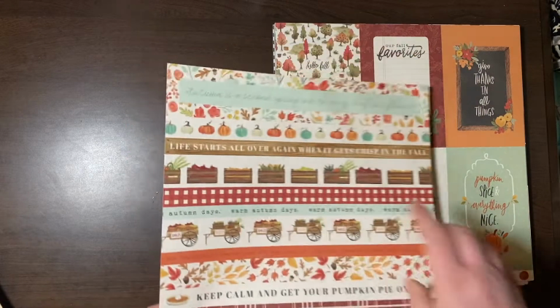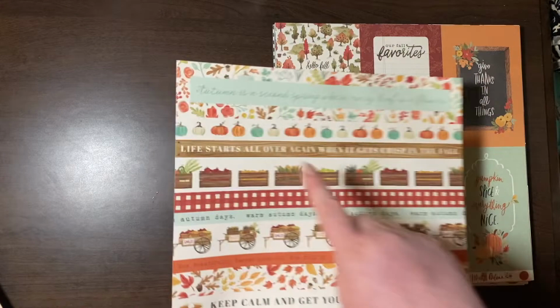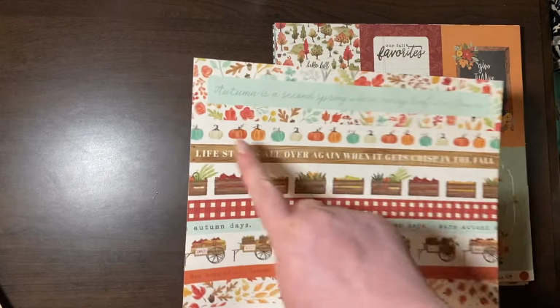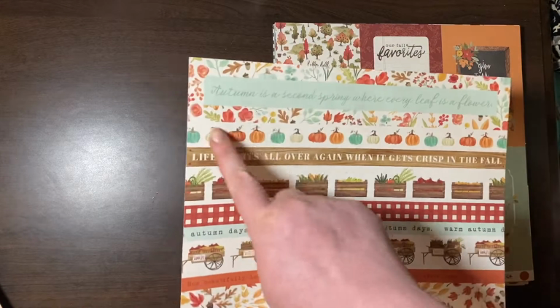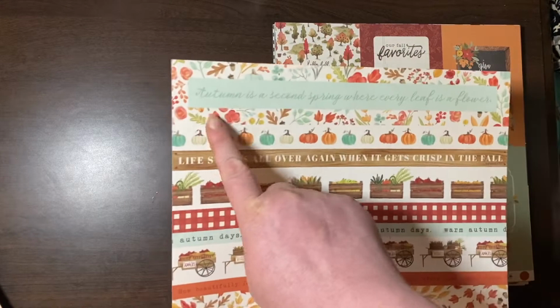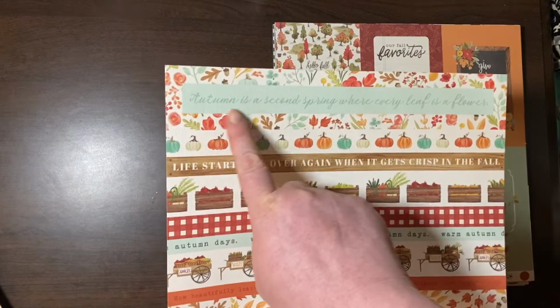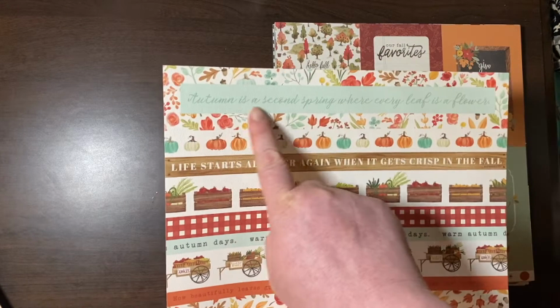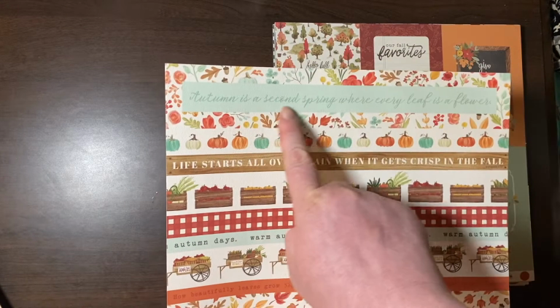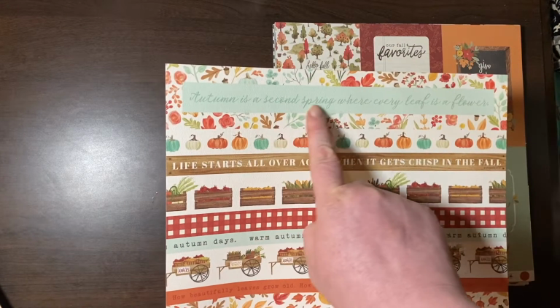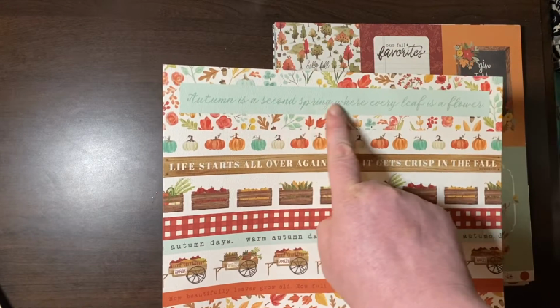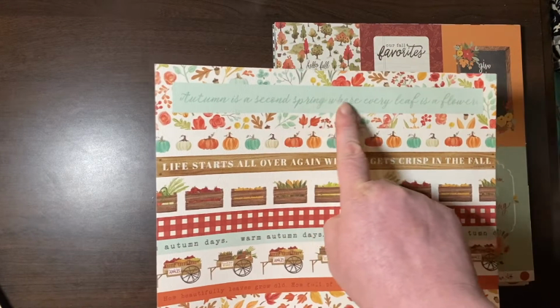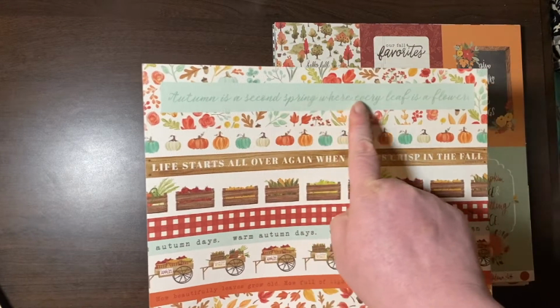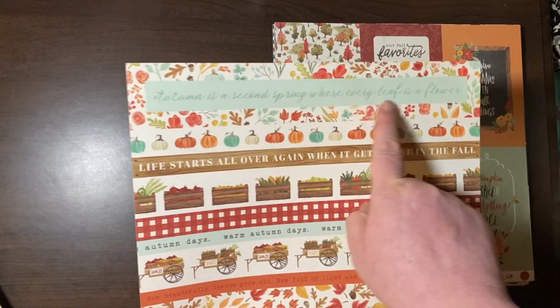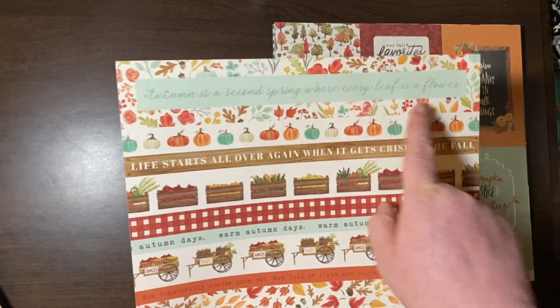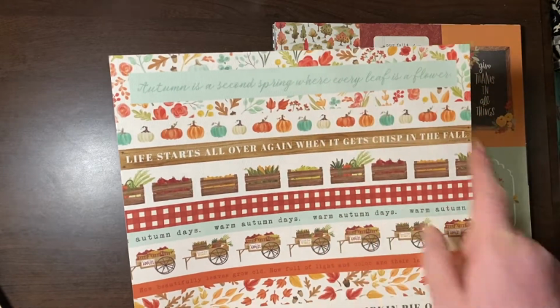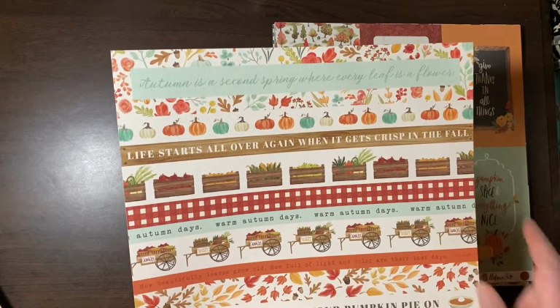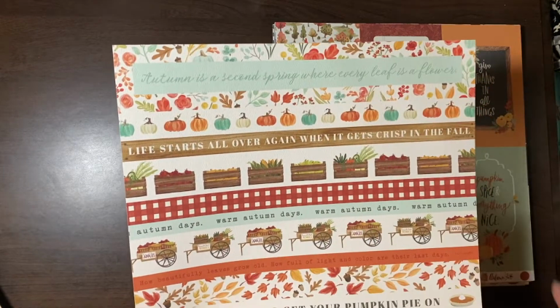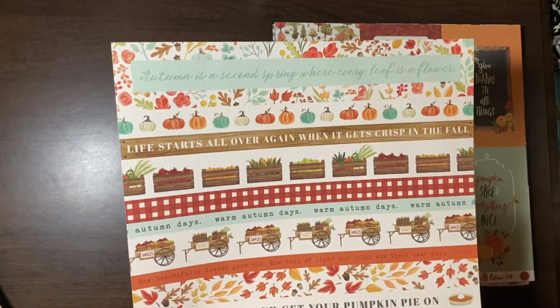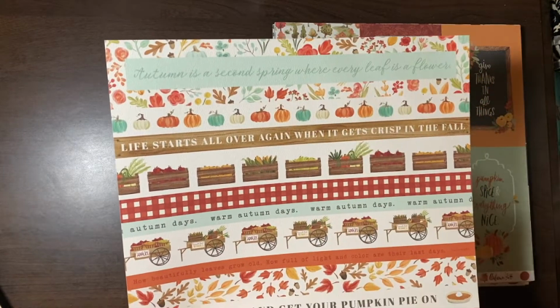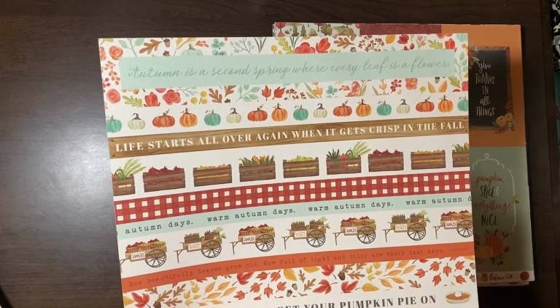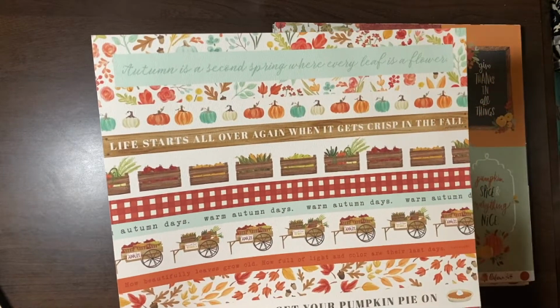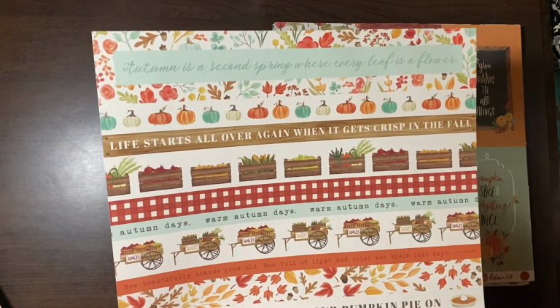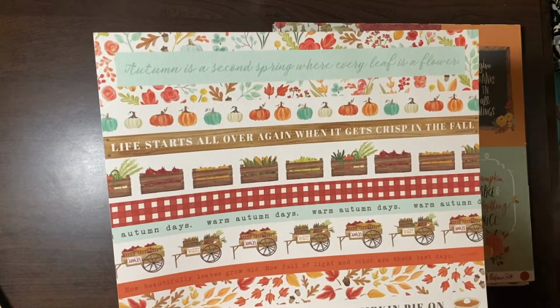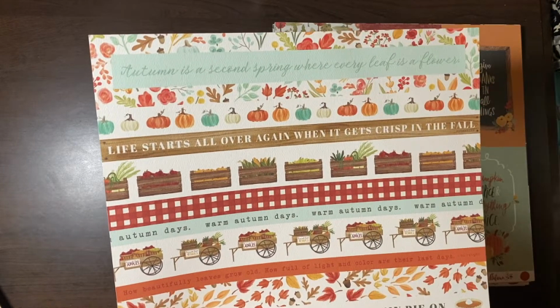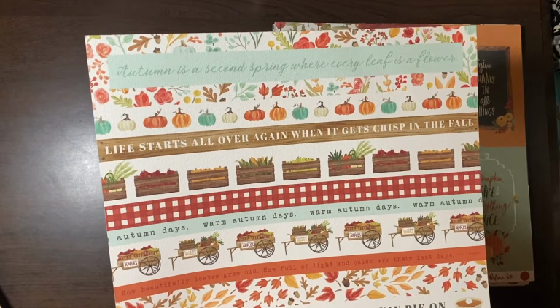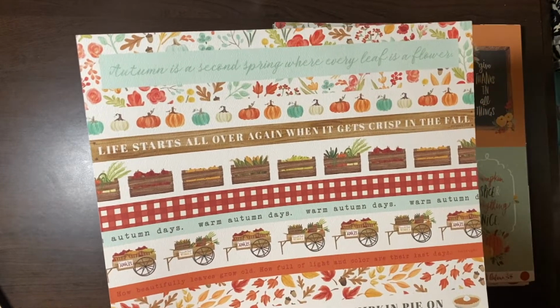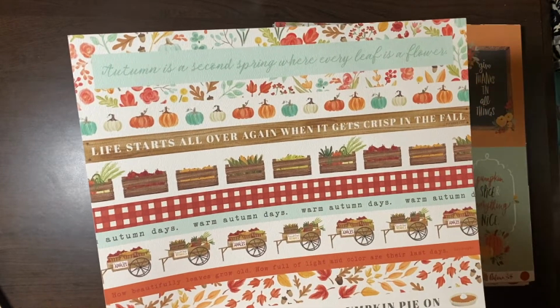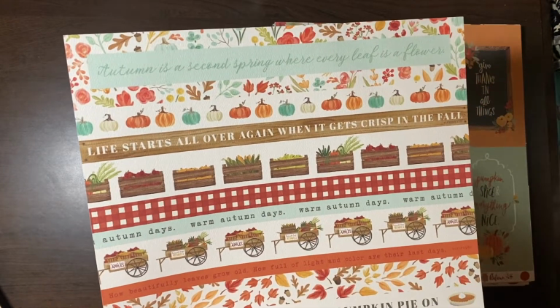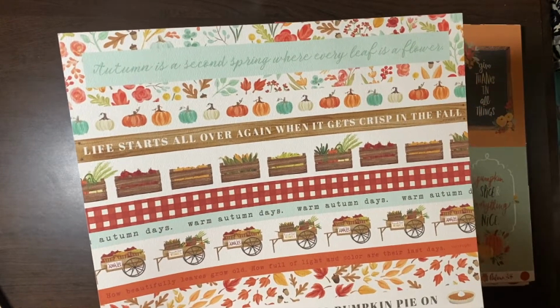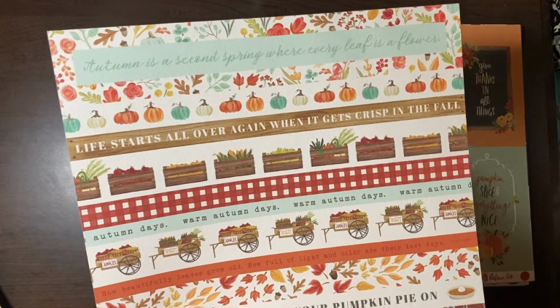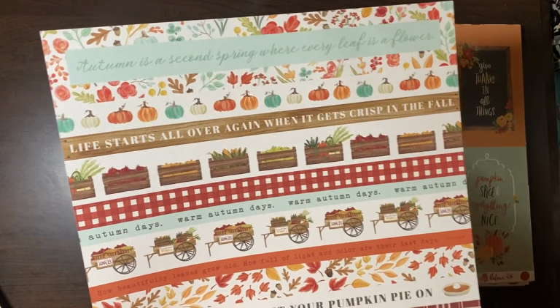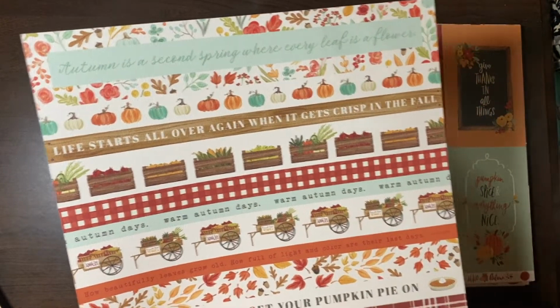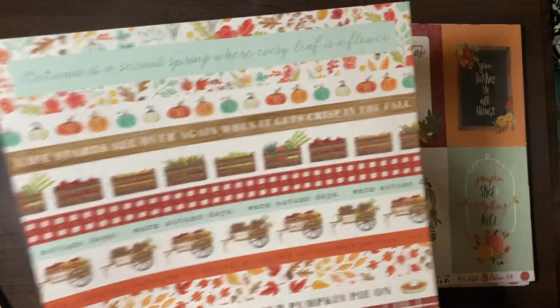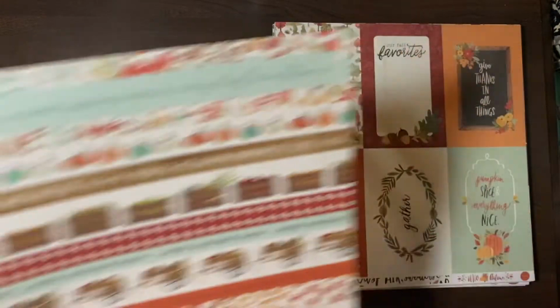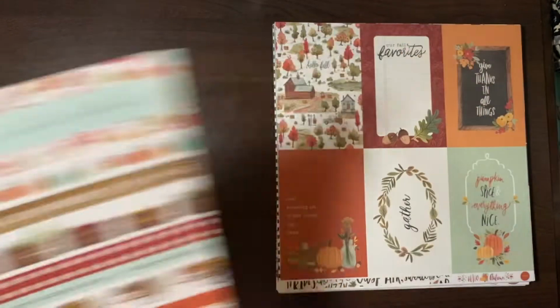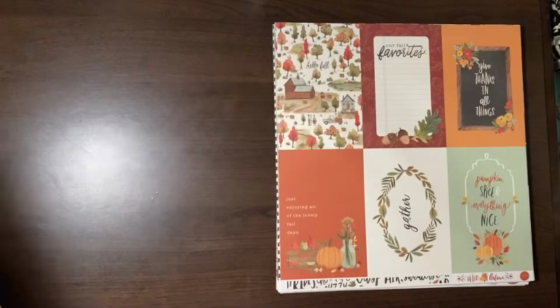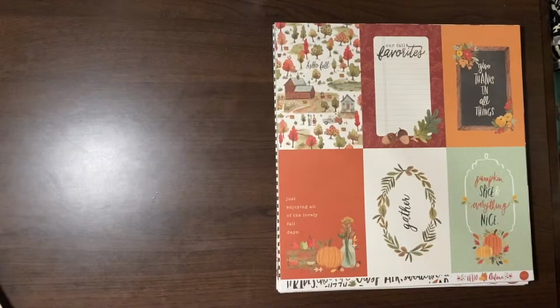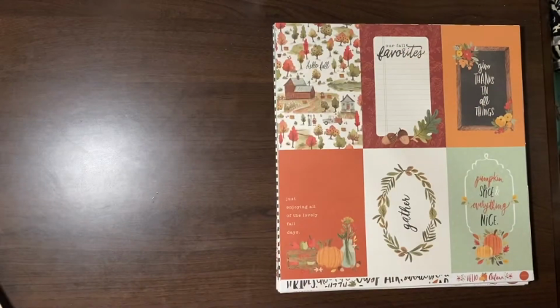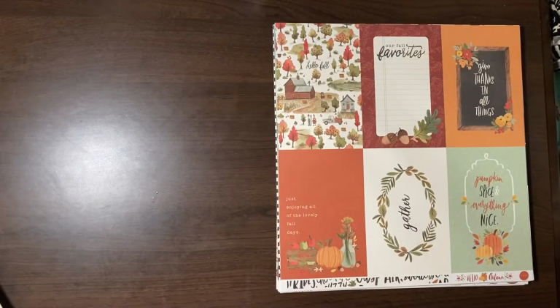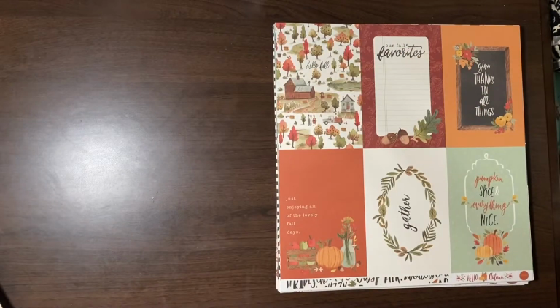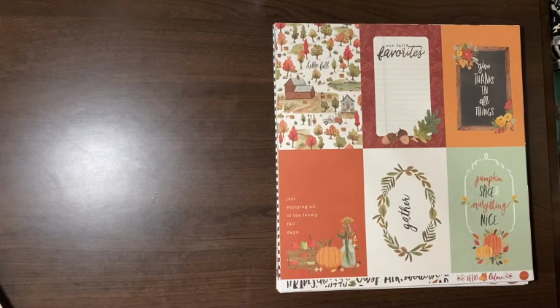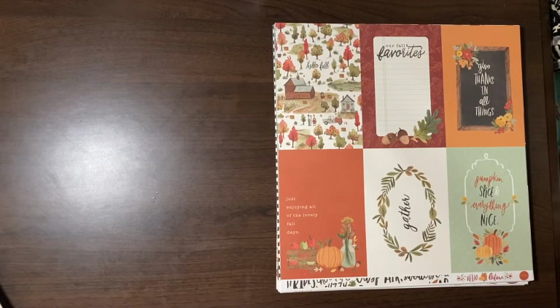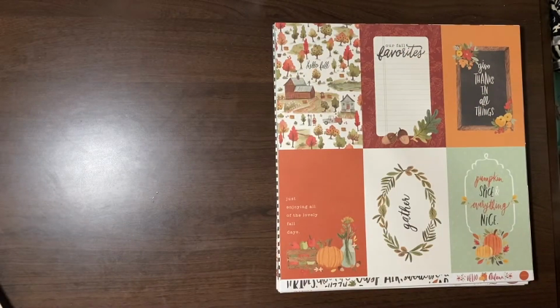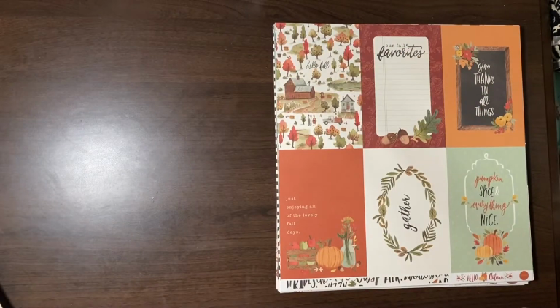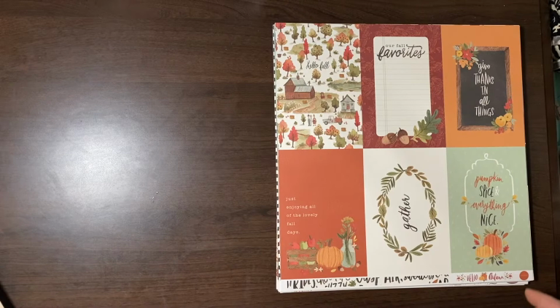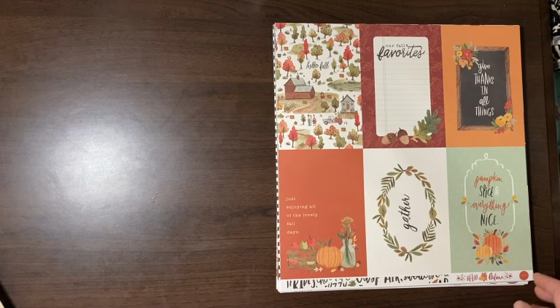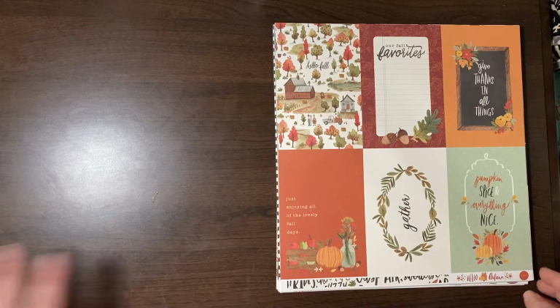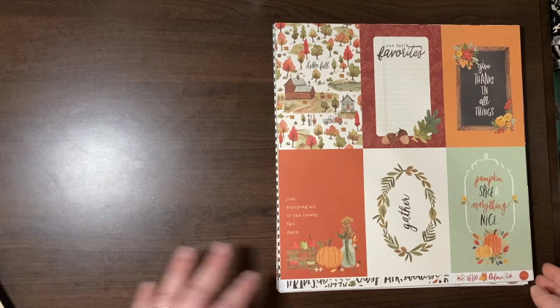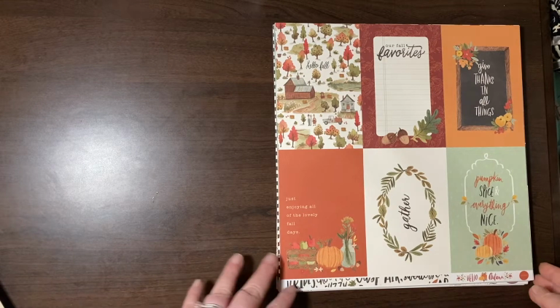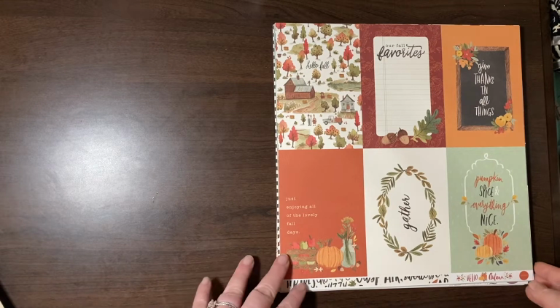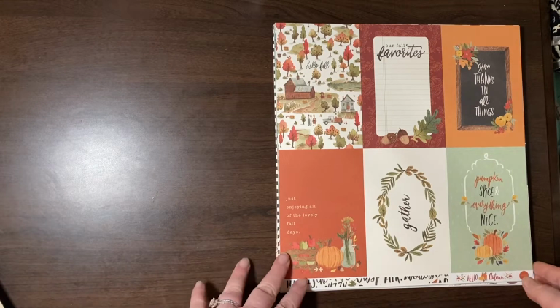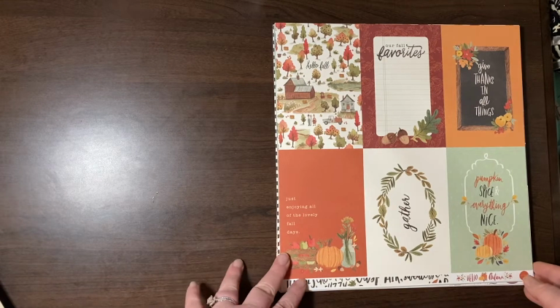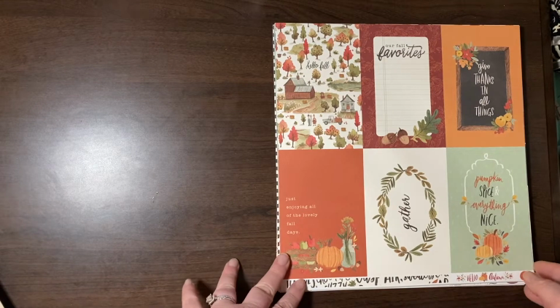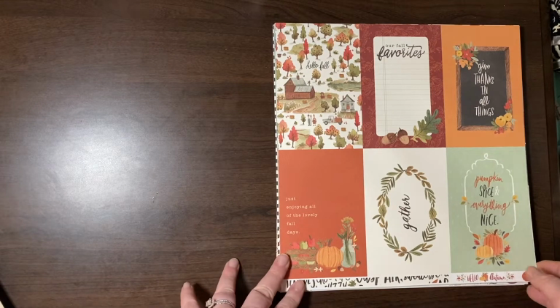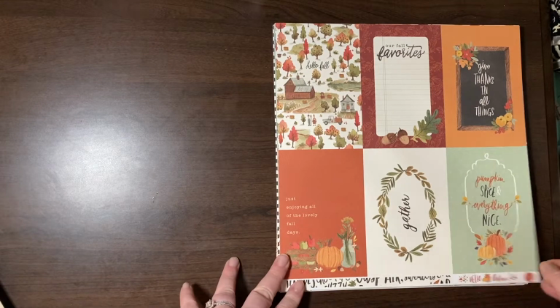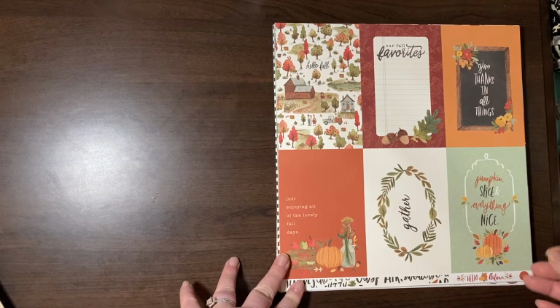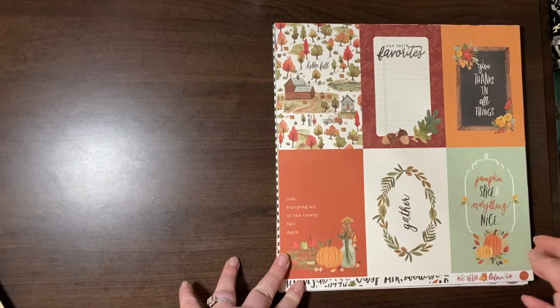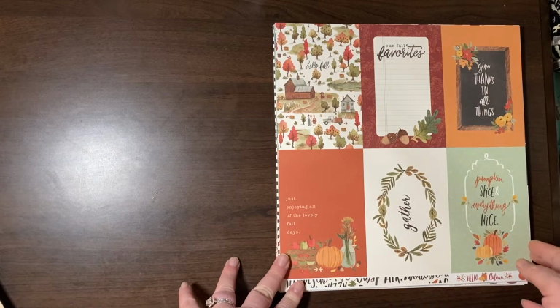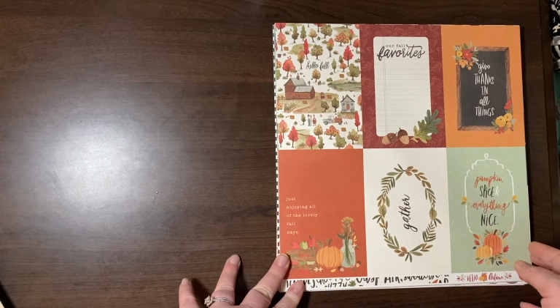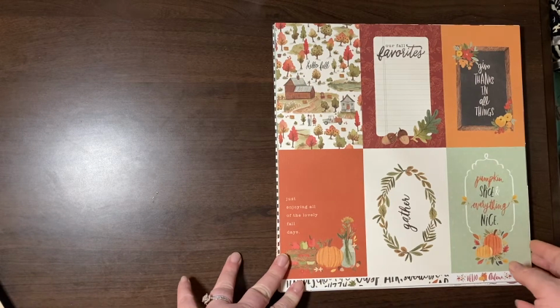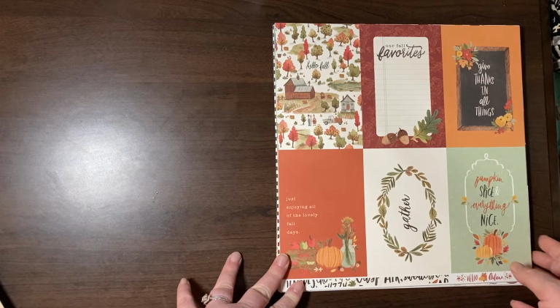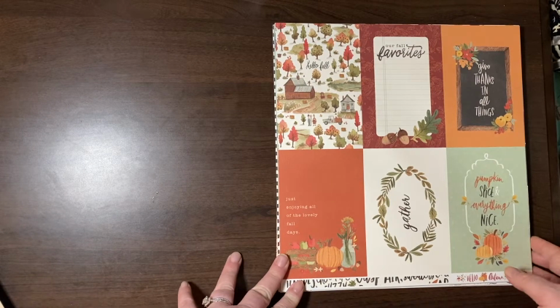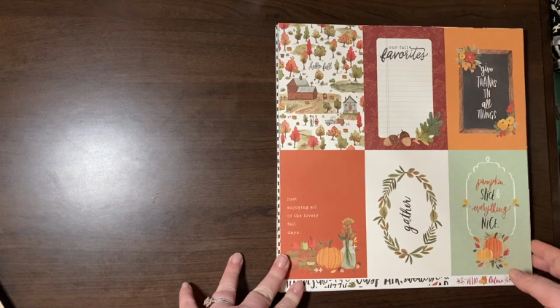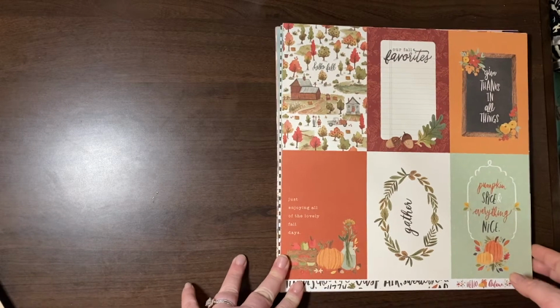Autumn is the second spring where every leaf is a flower. Oh, that's sweet. I really do love fall — fall is probably my favorite.